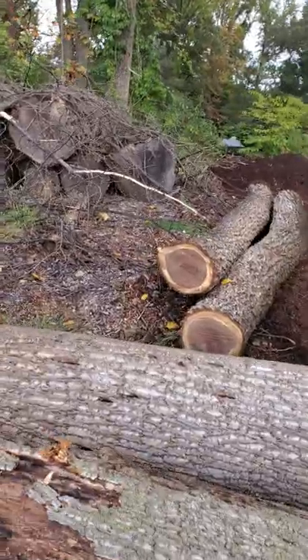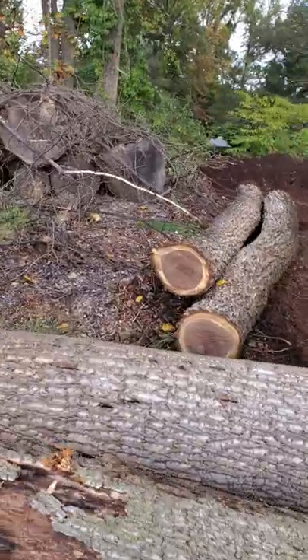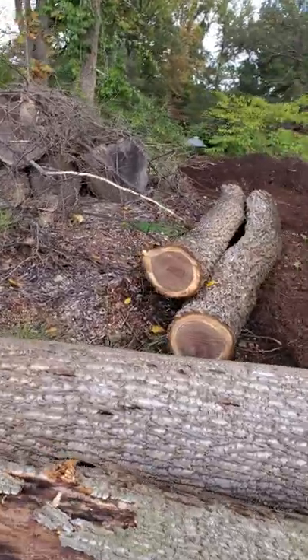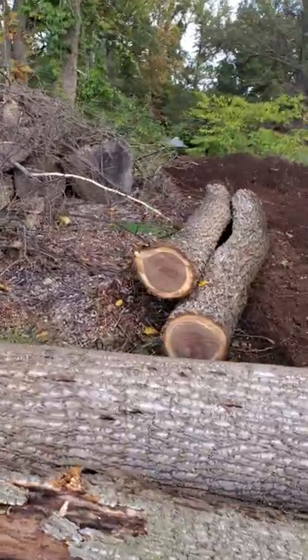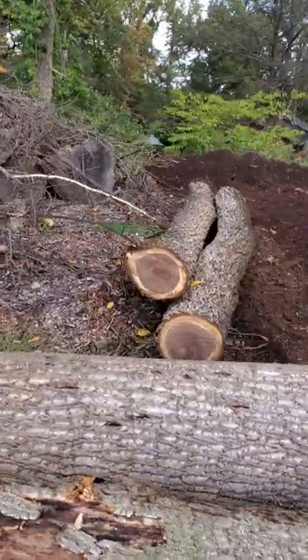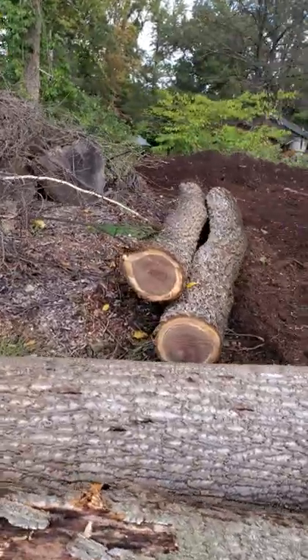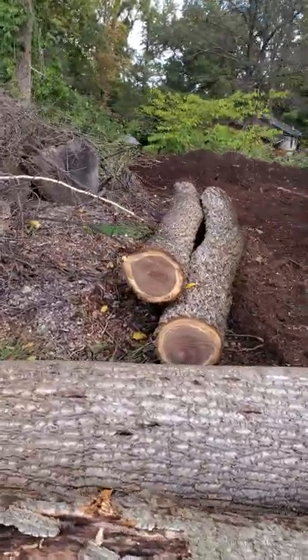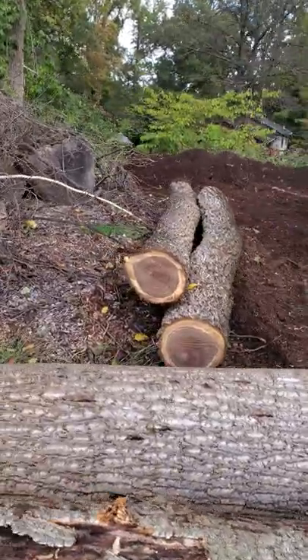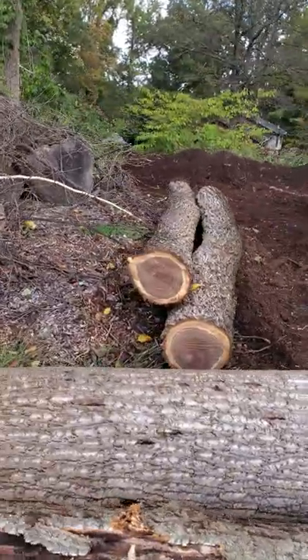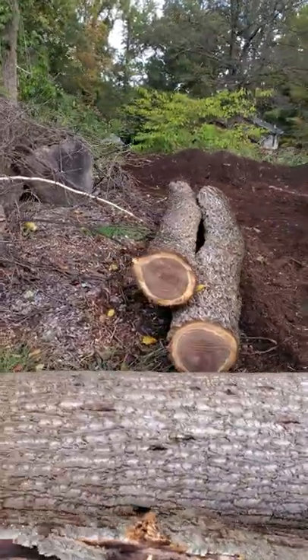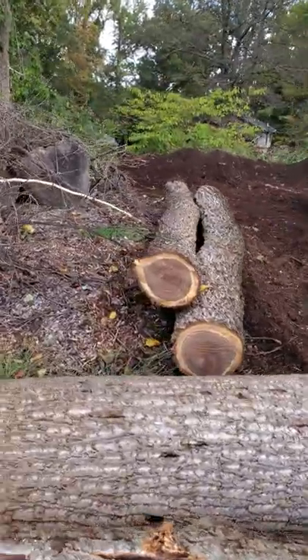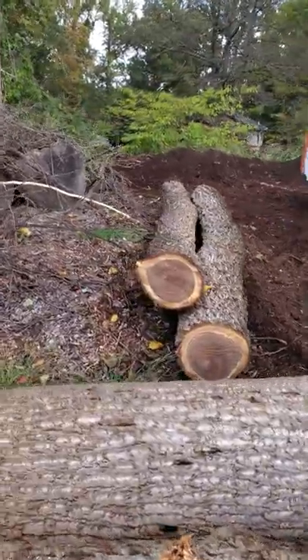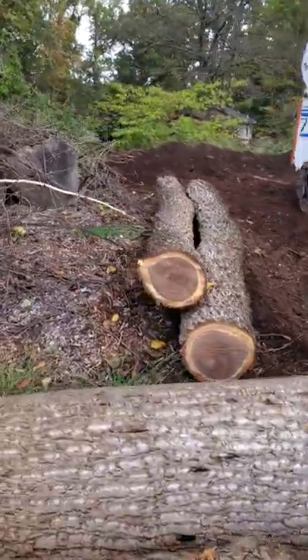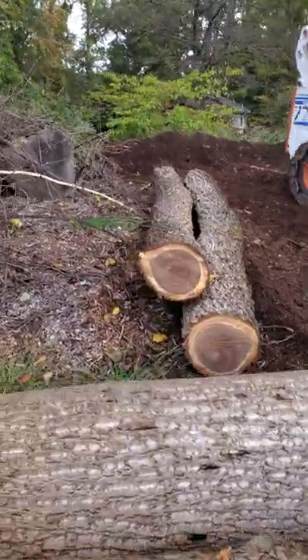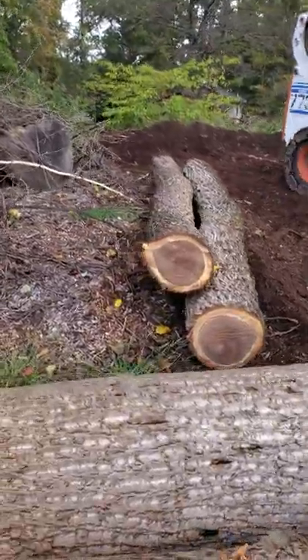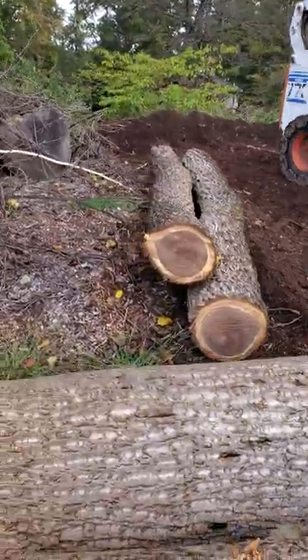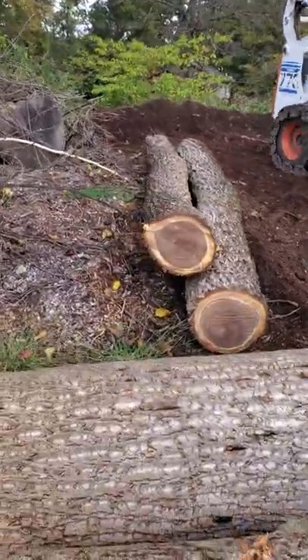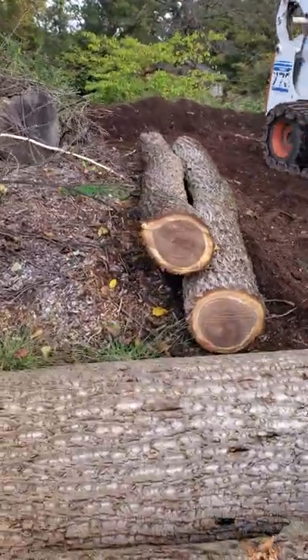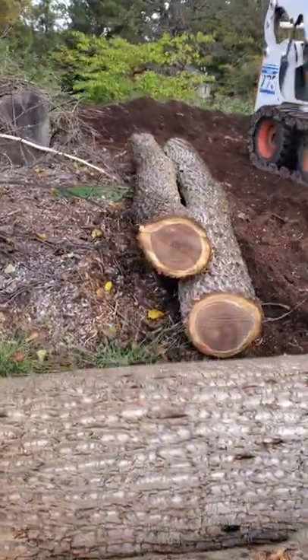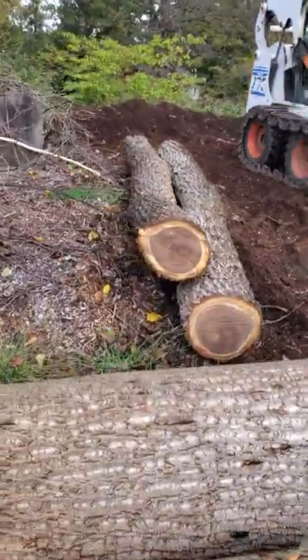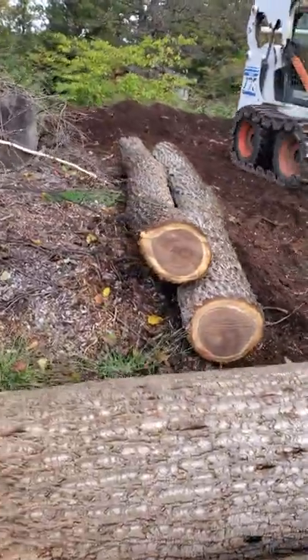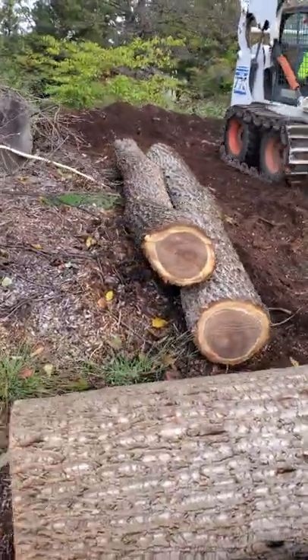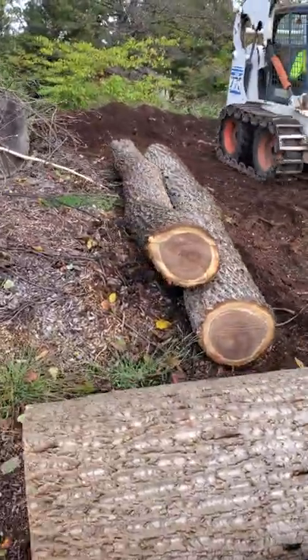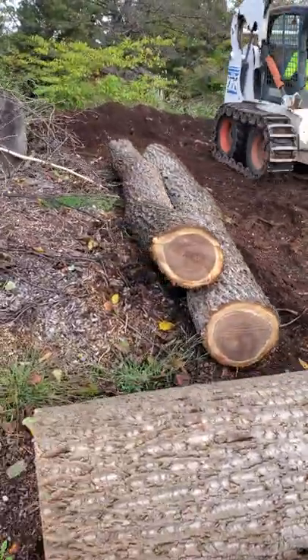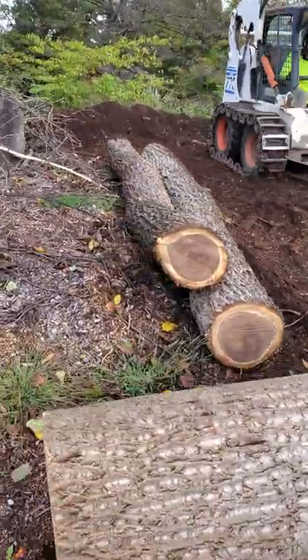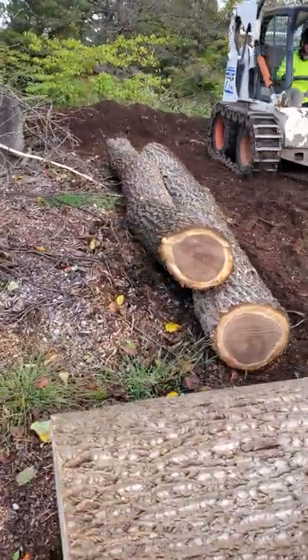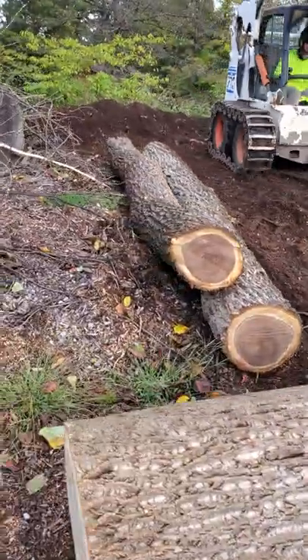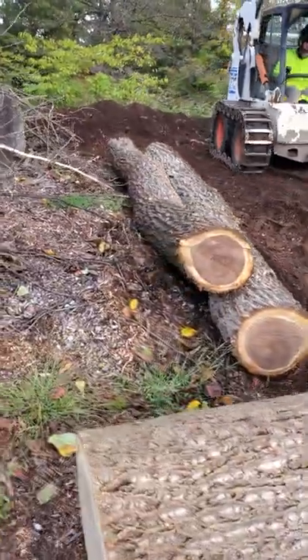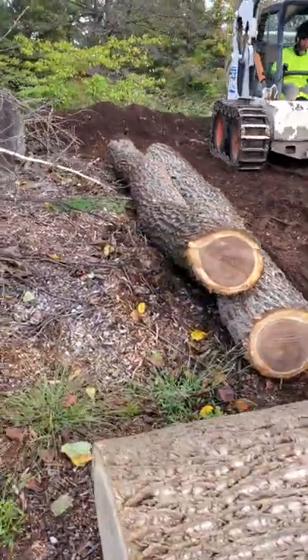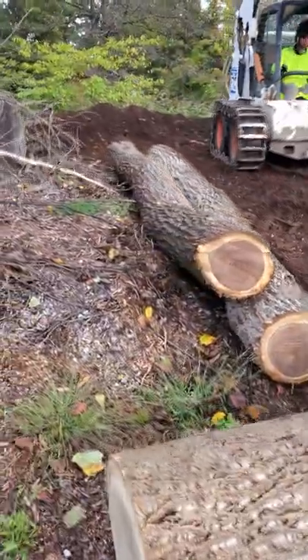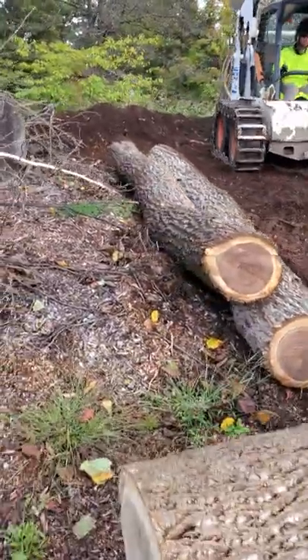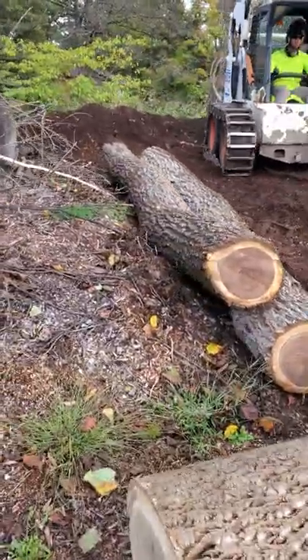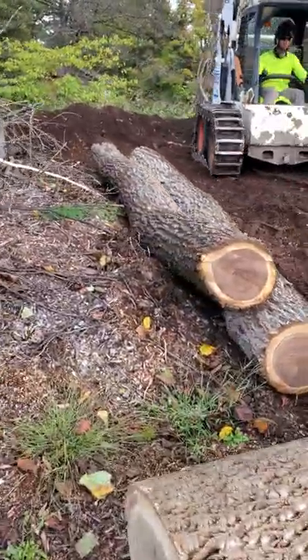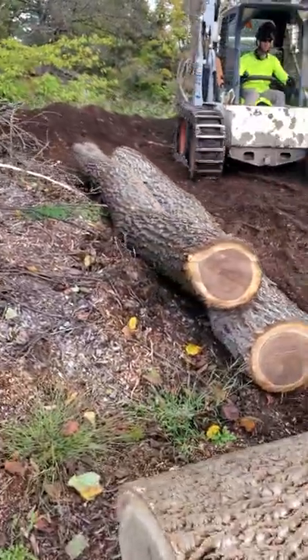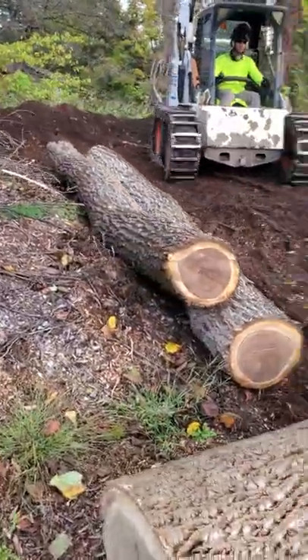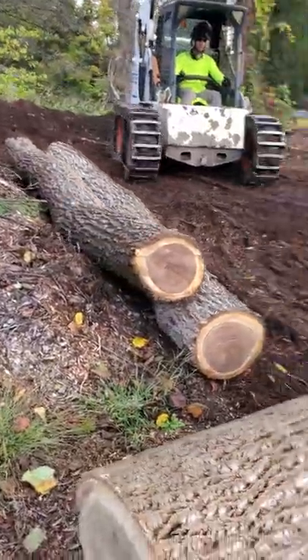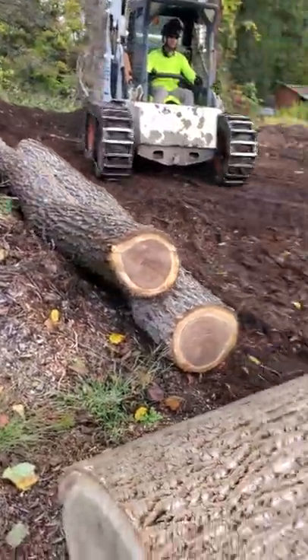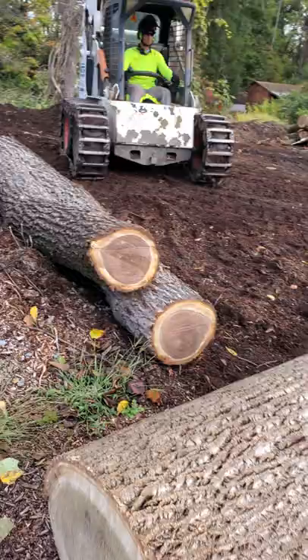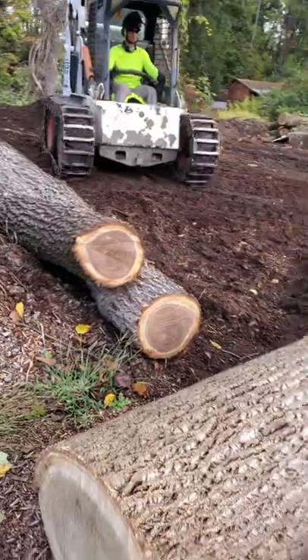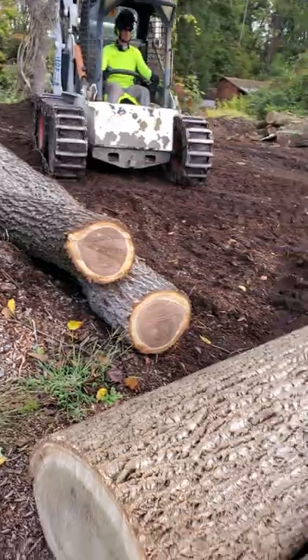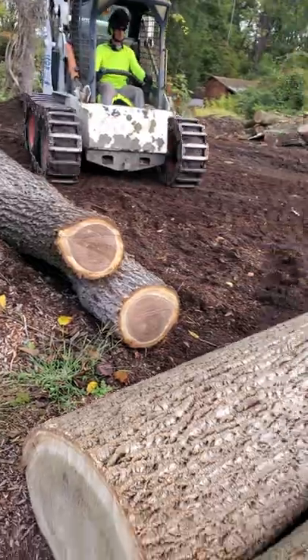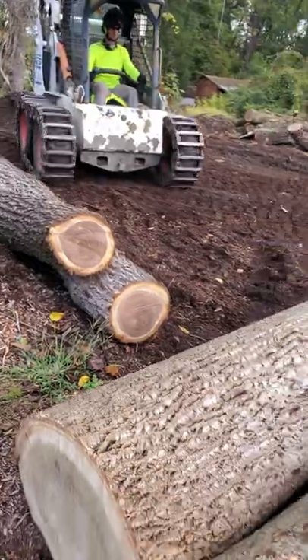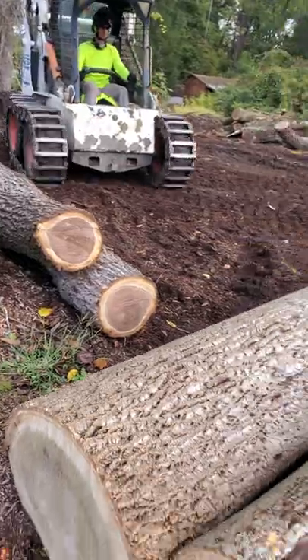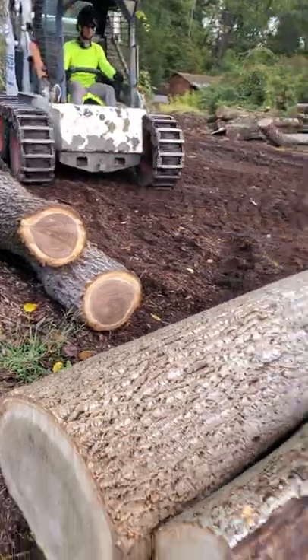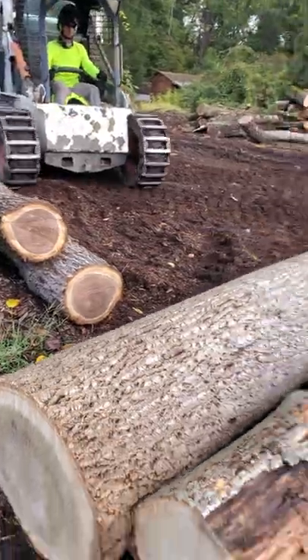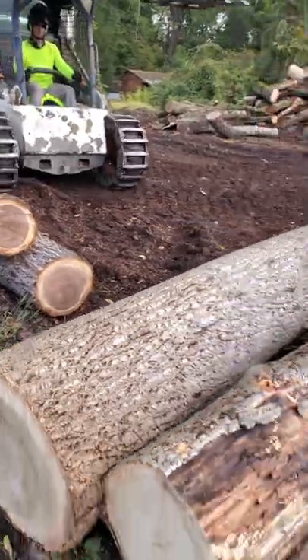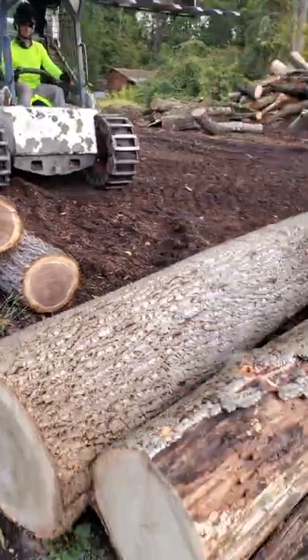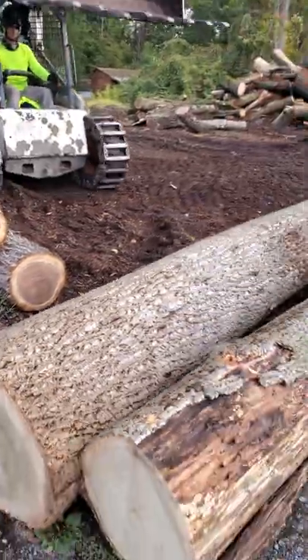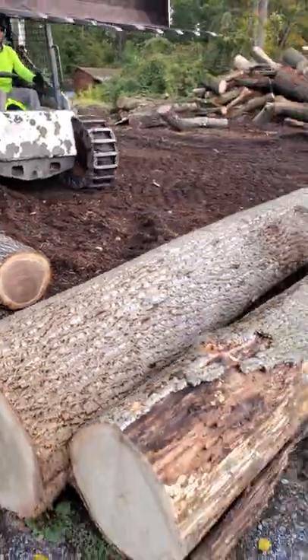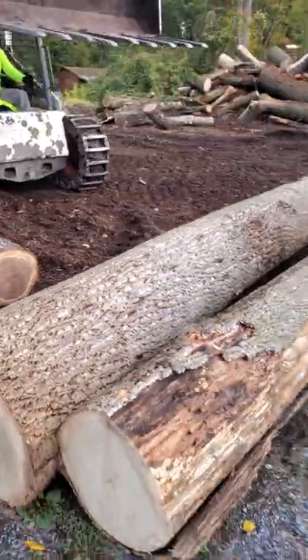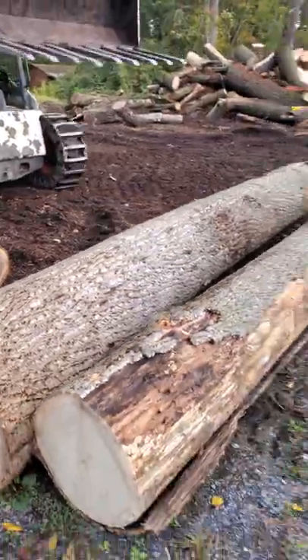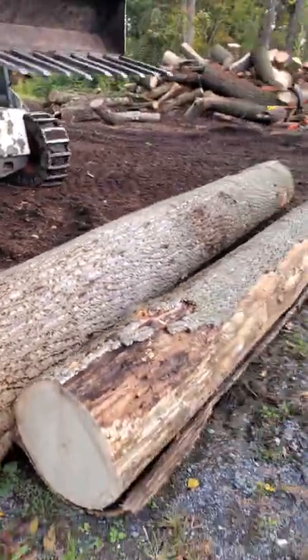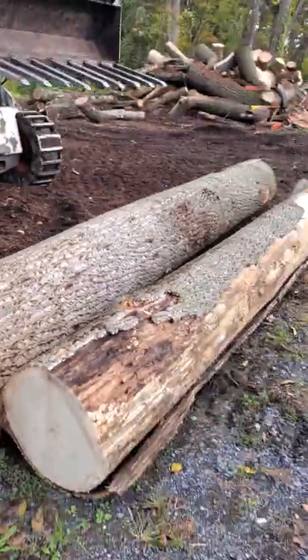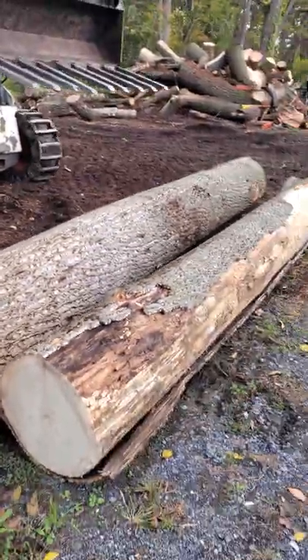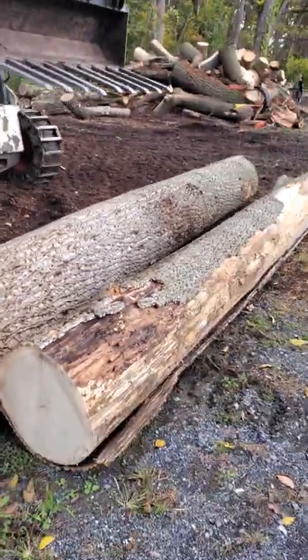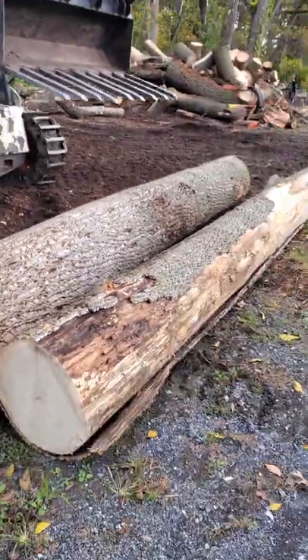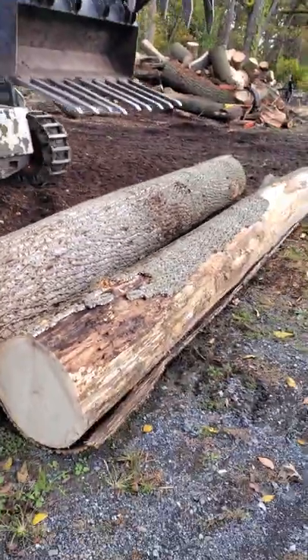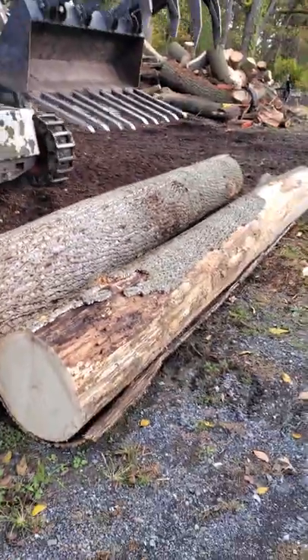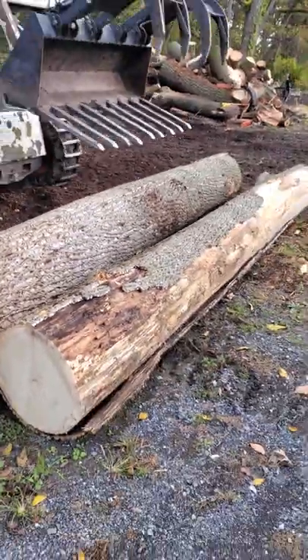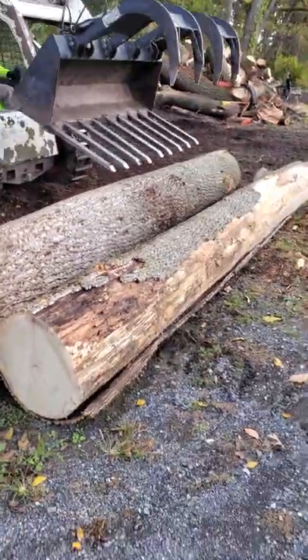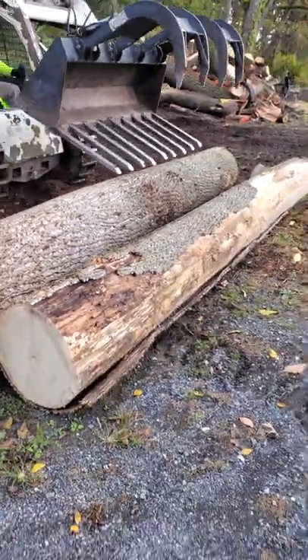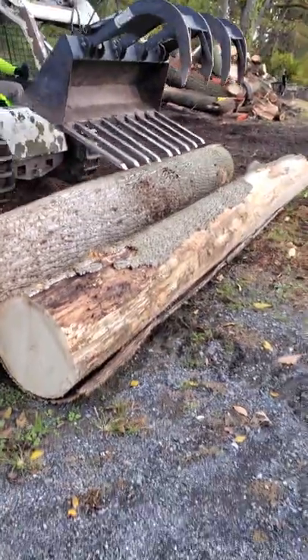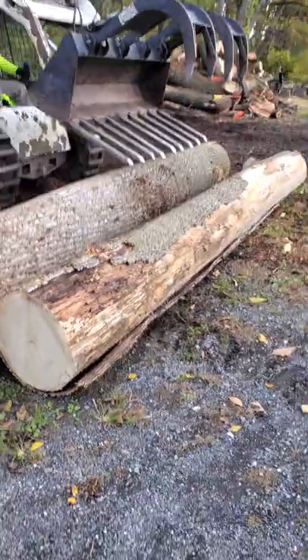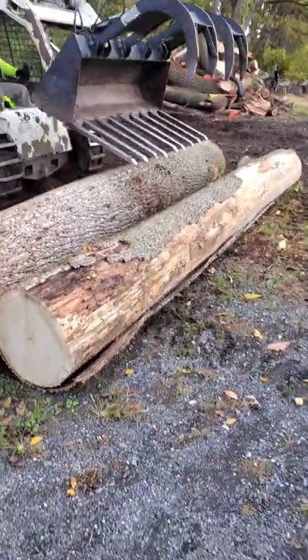They're not worth cutting into anything else — it's around about 12 inch. They're gonna make some nice cookie logs. Let's get it loaded up and get out of here.